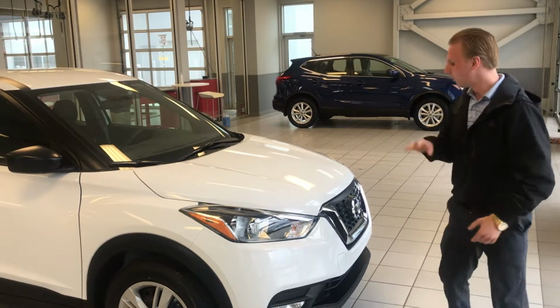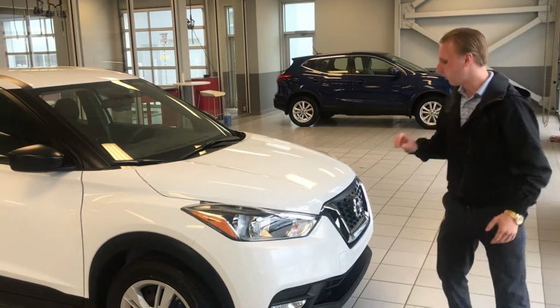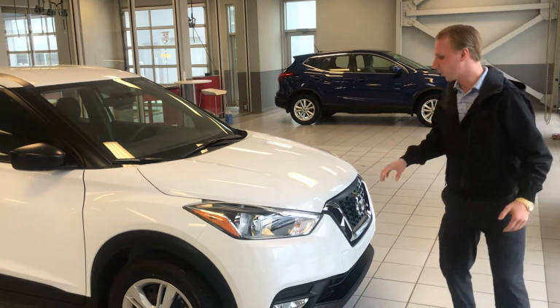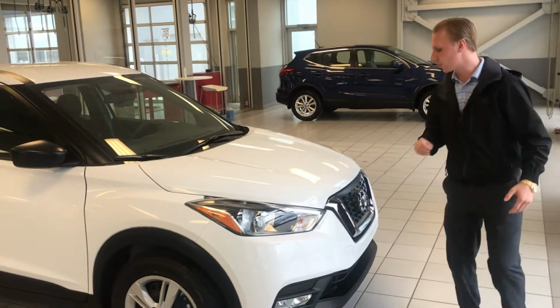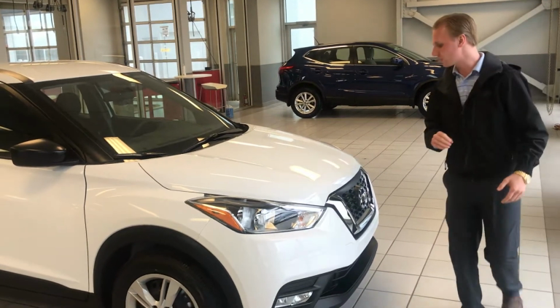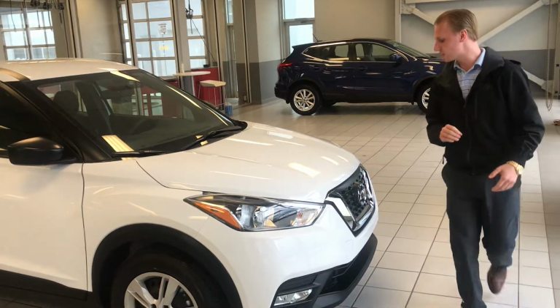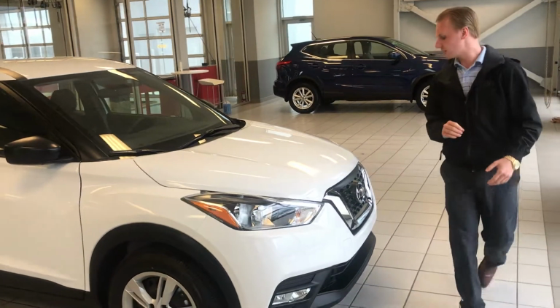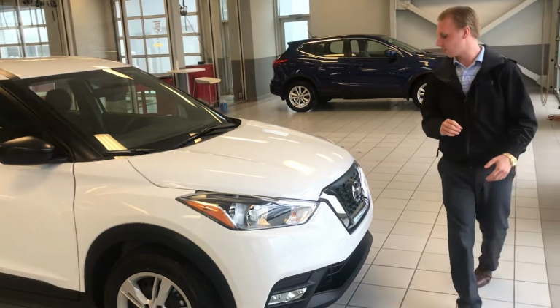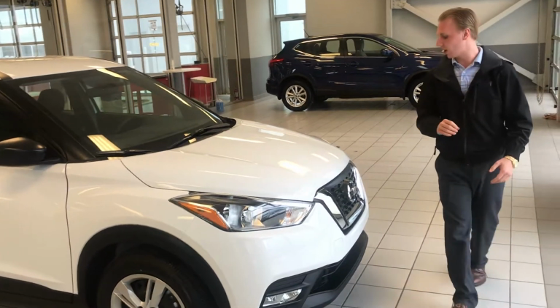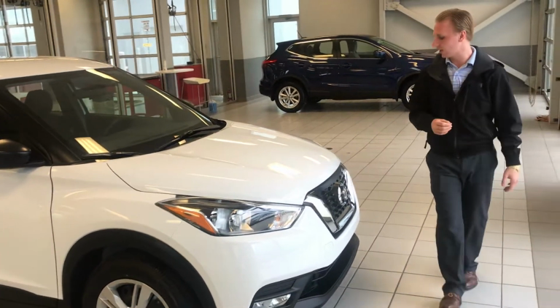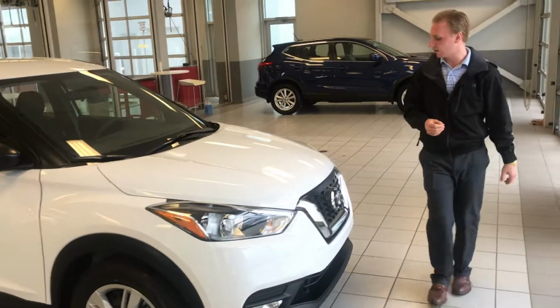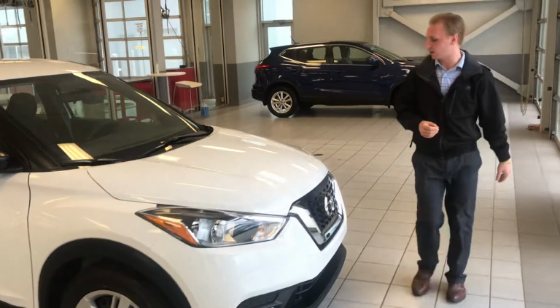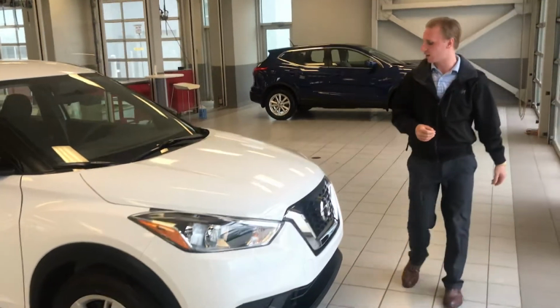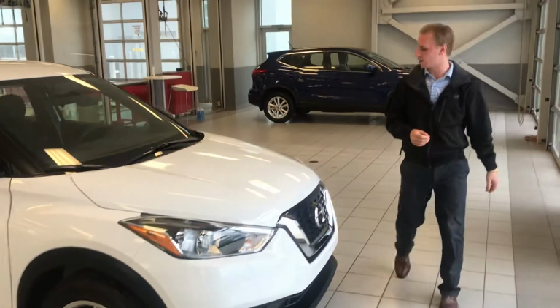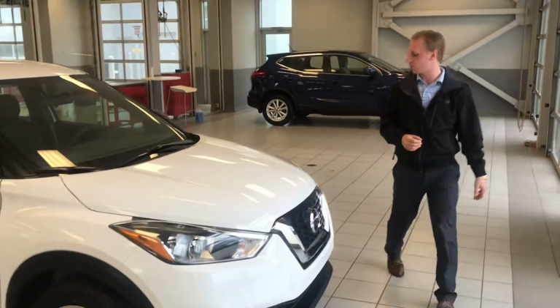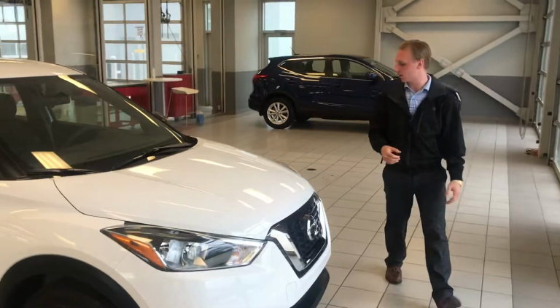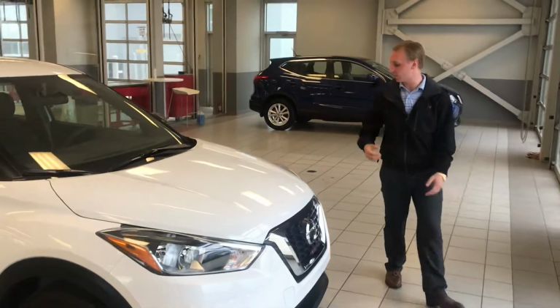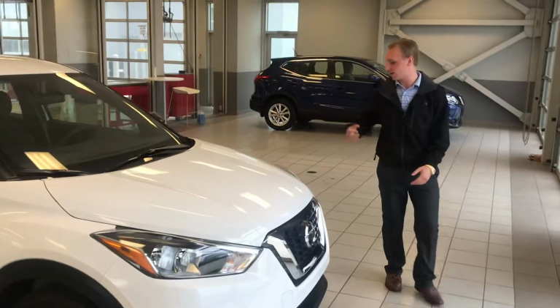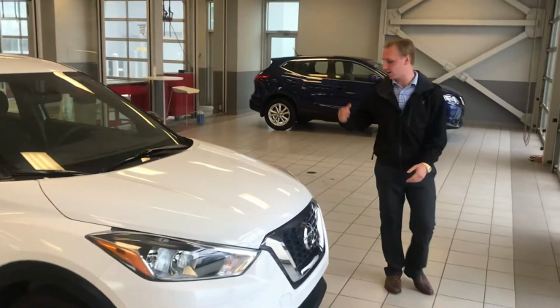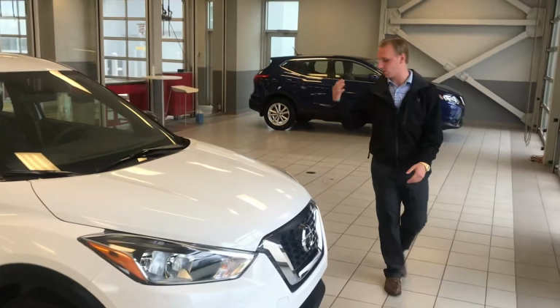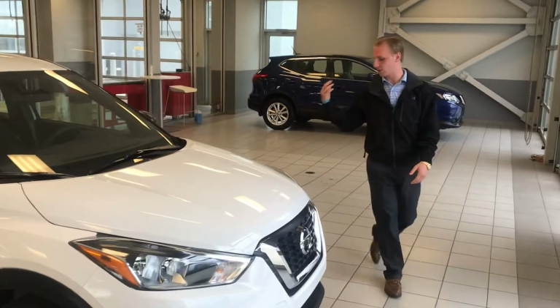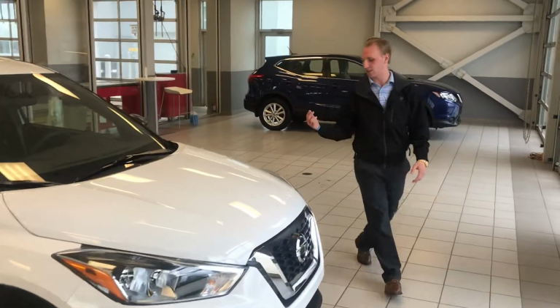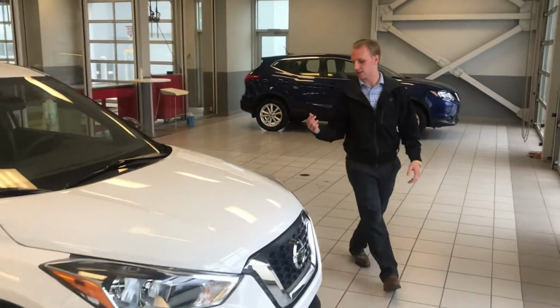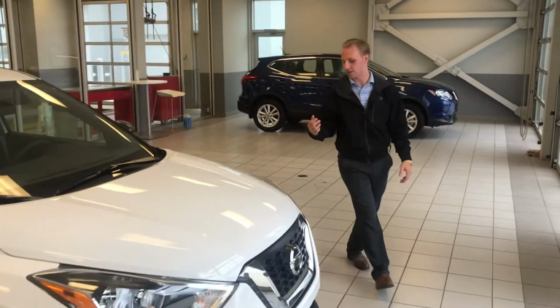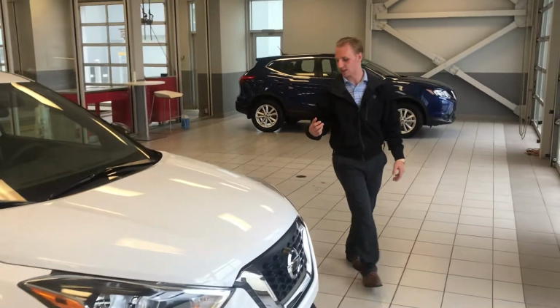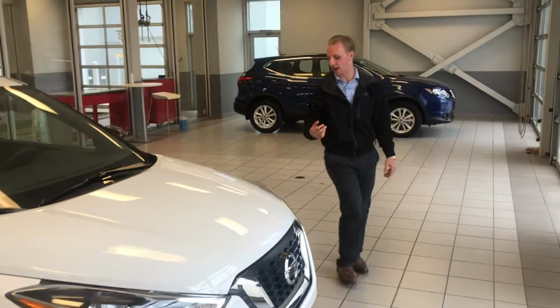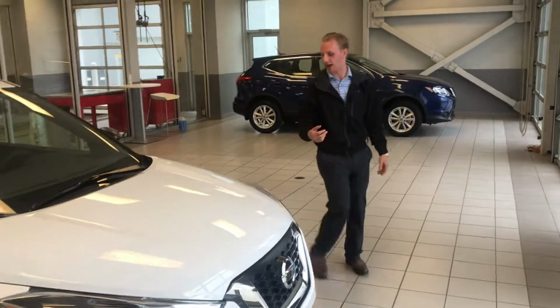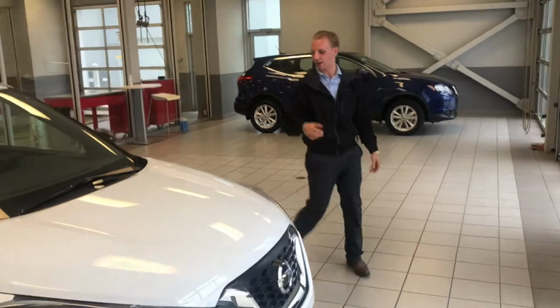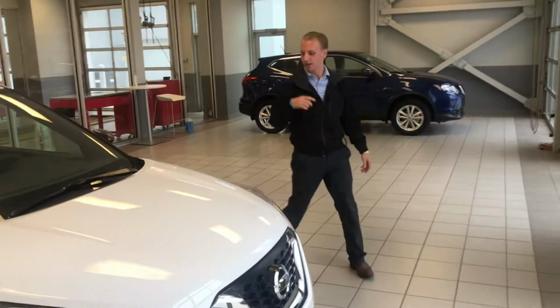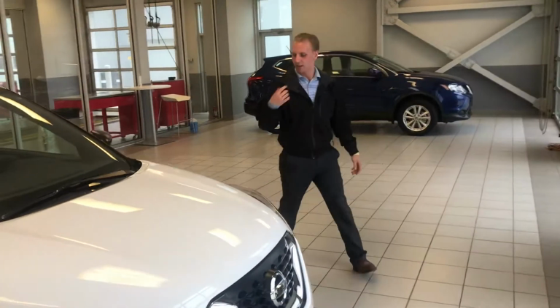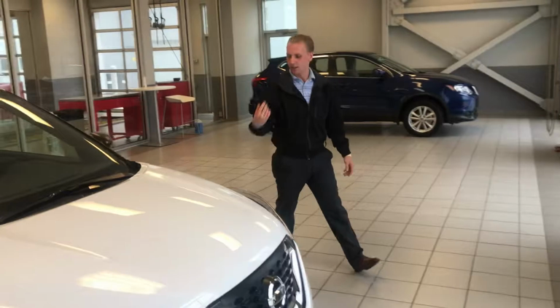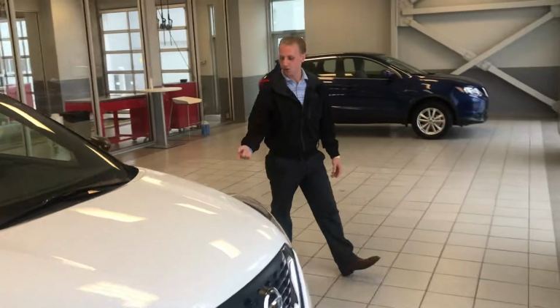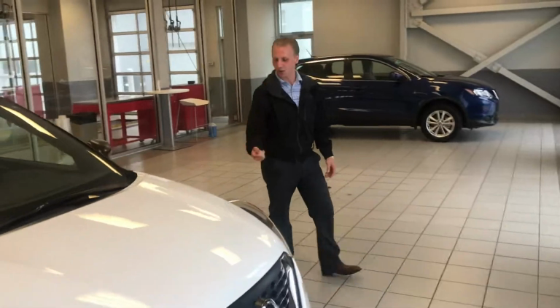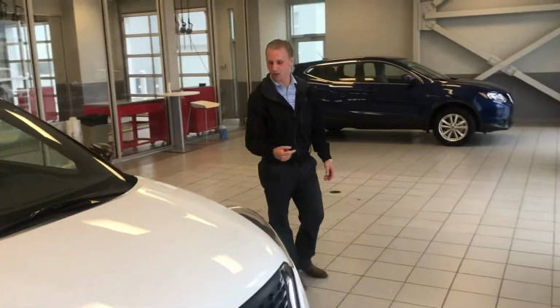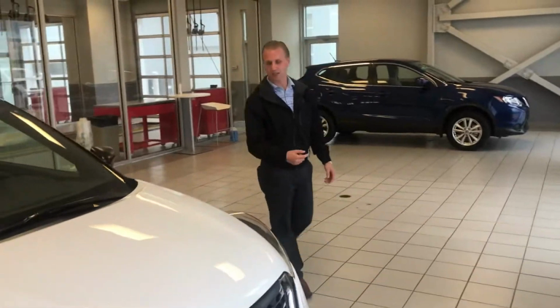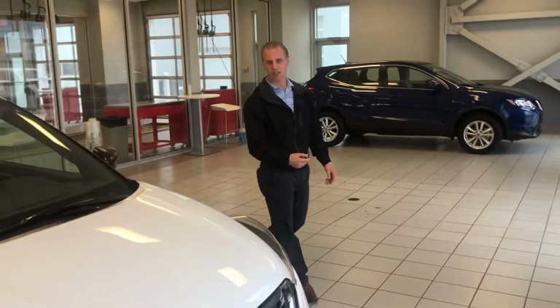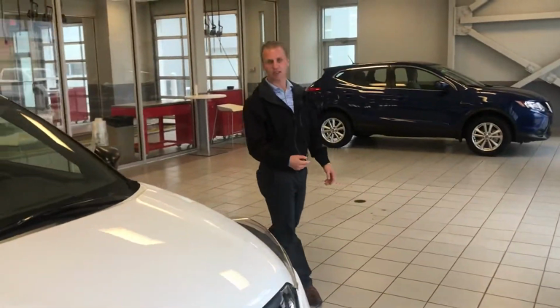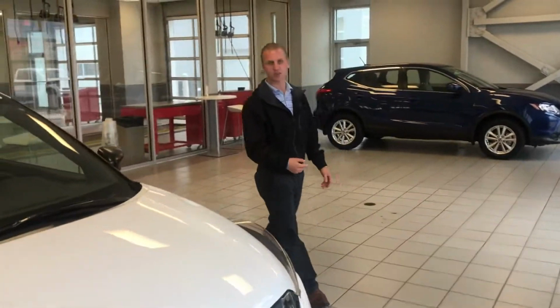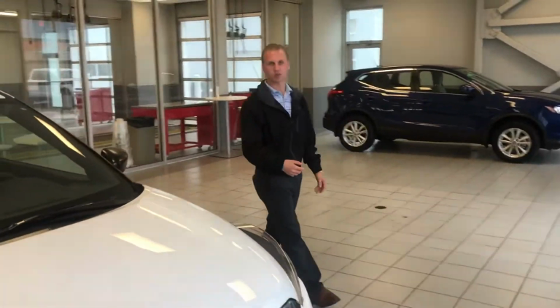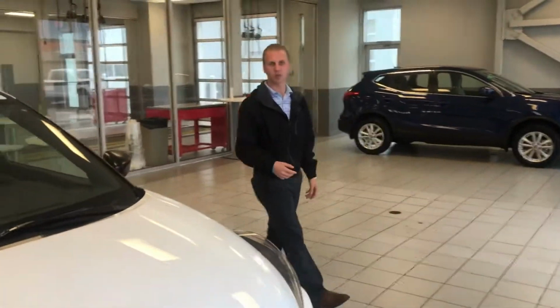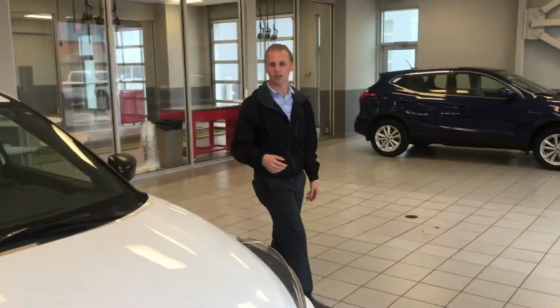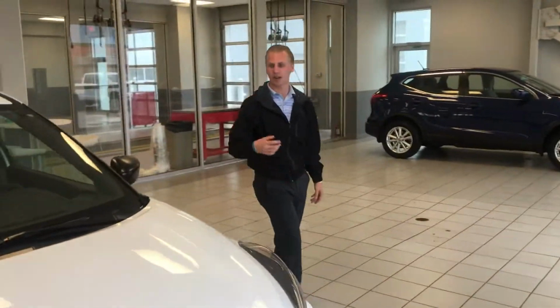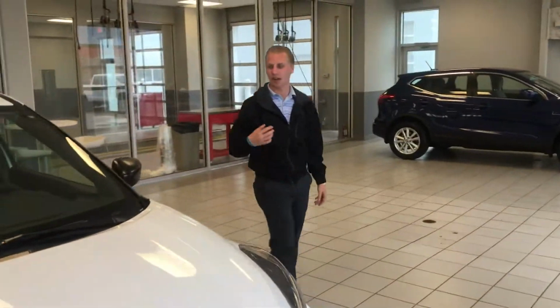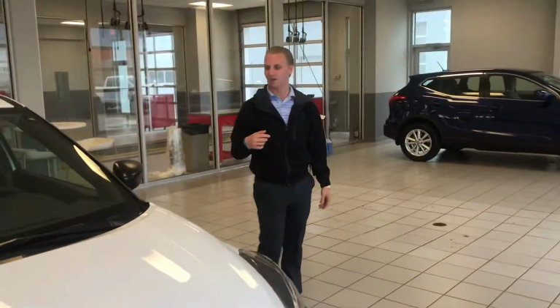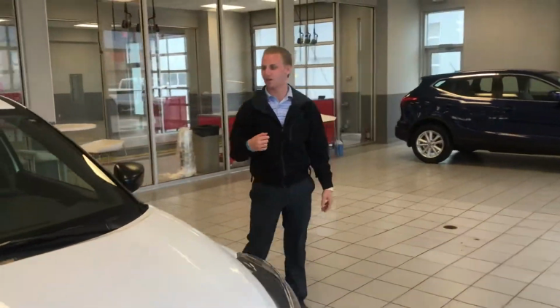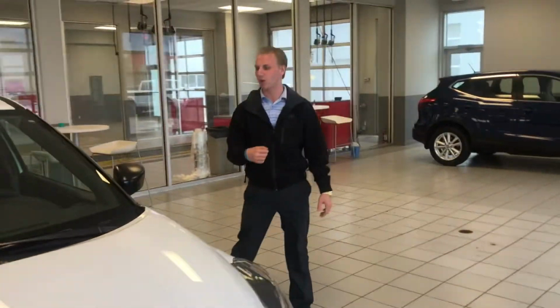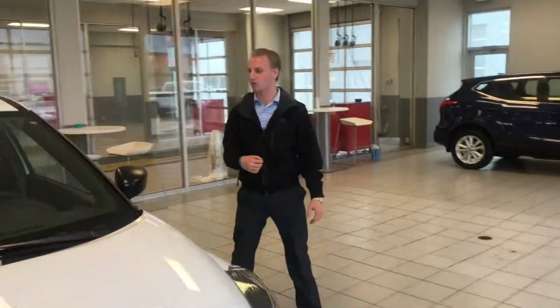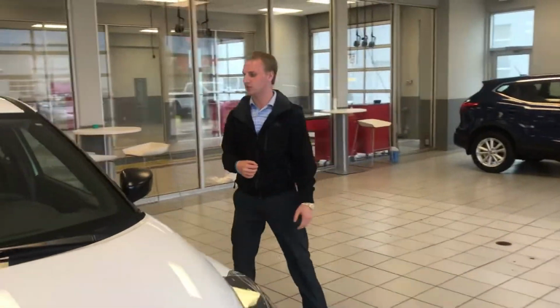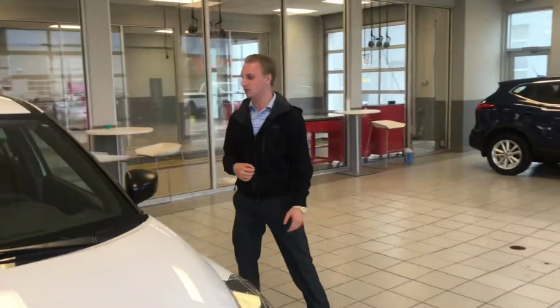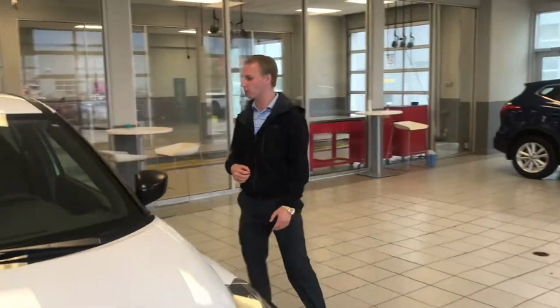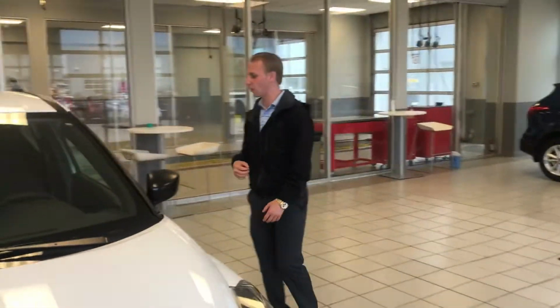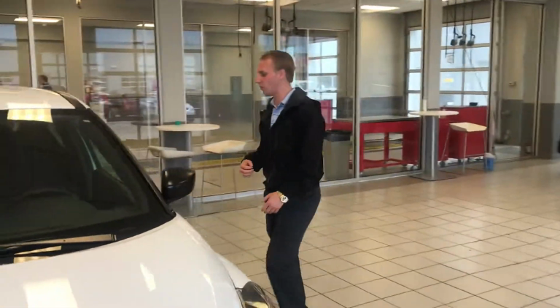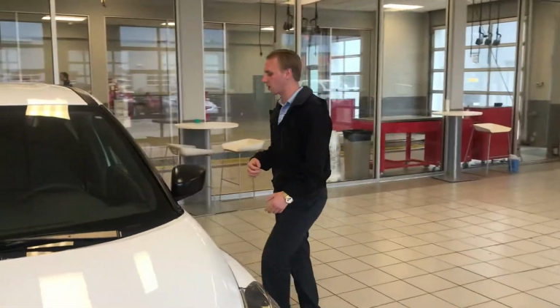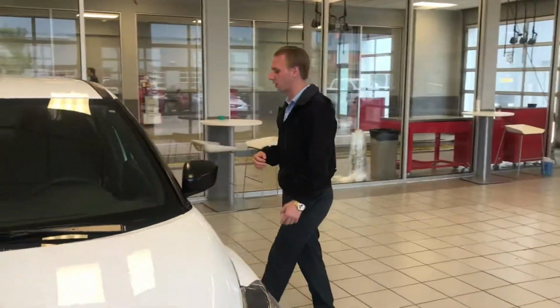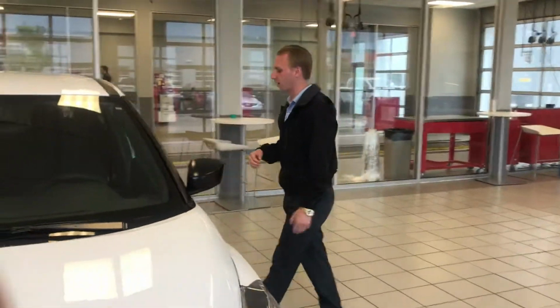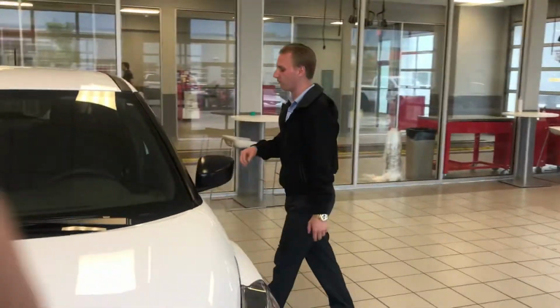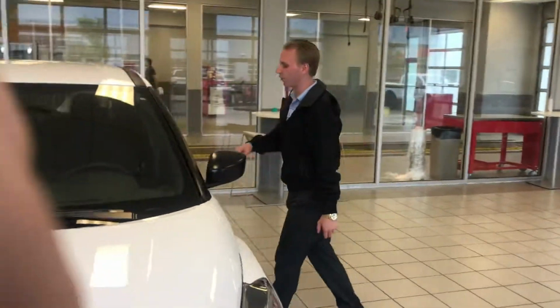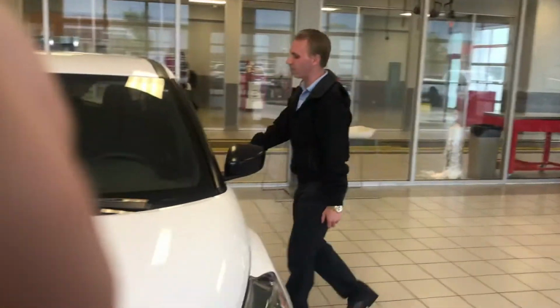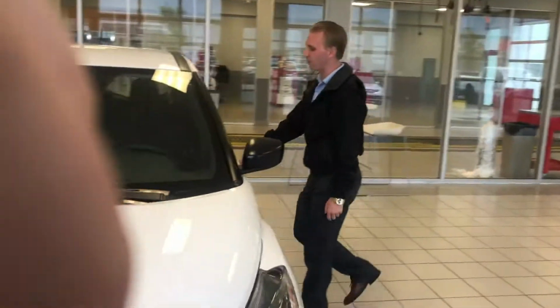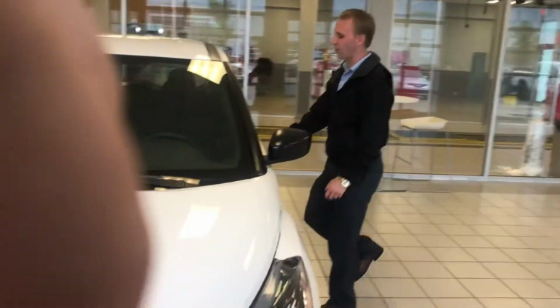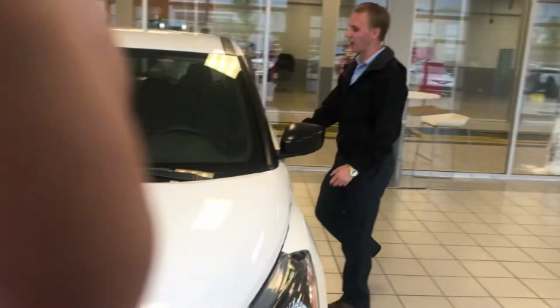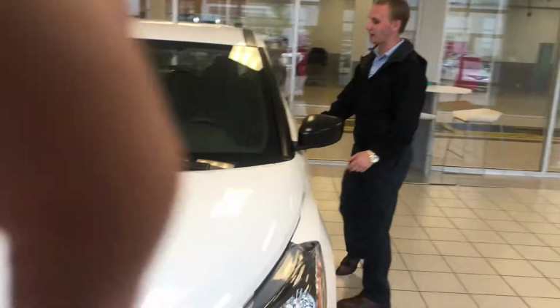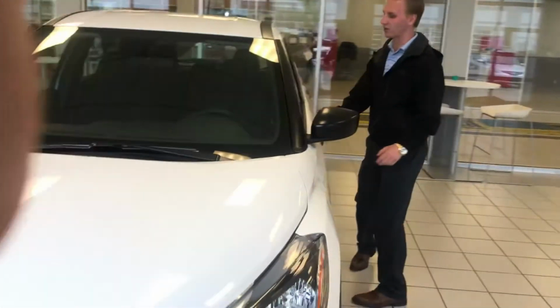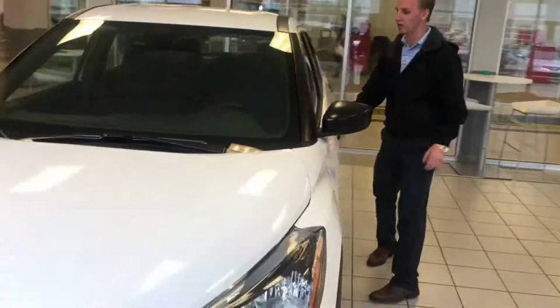Forward emergency braking on this one. Coming on over to the side, you are gonna see this one's already gonna have its all-season rubber on it from the factory.